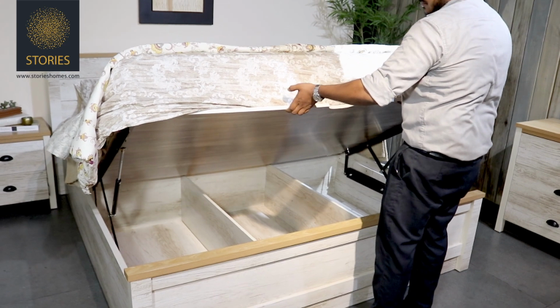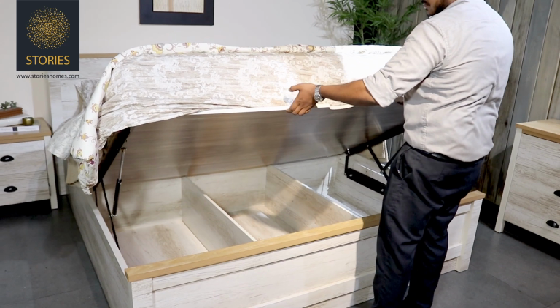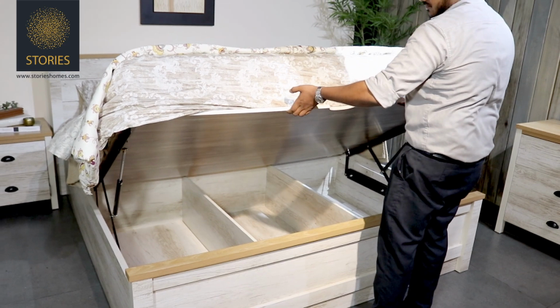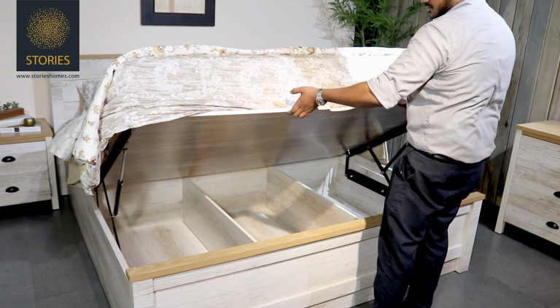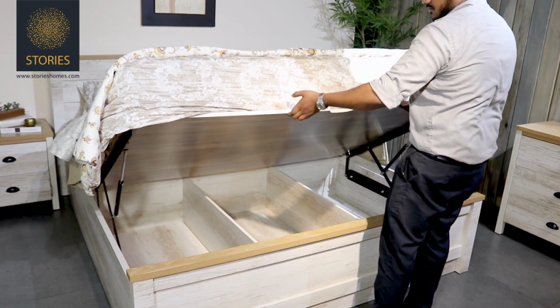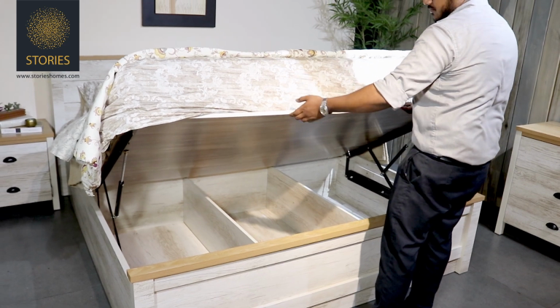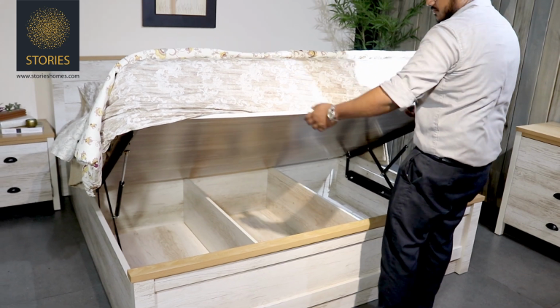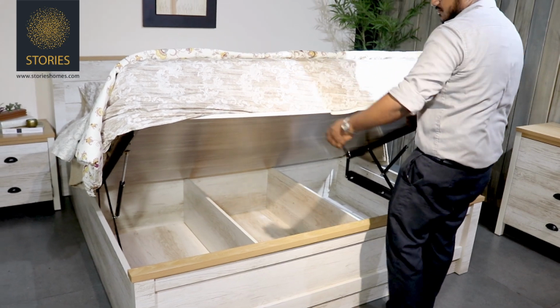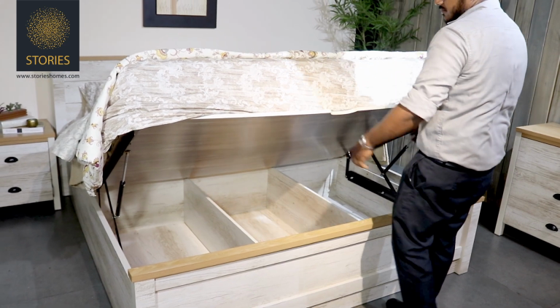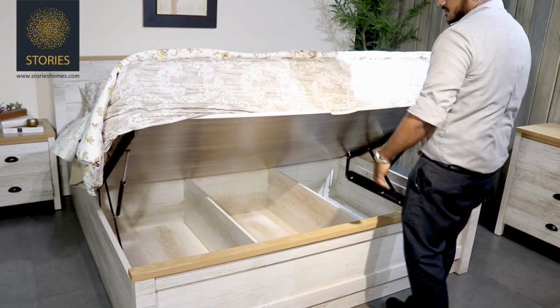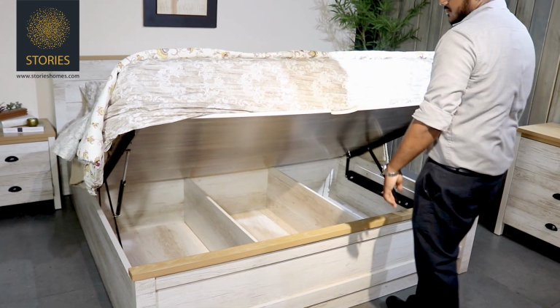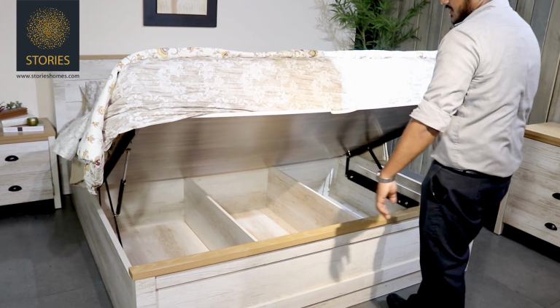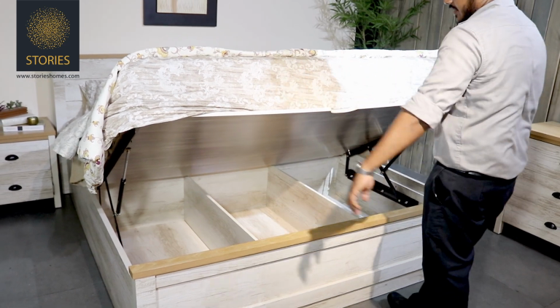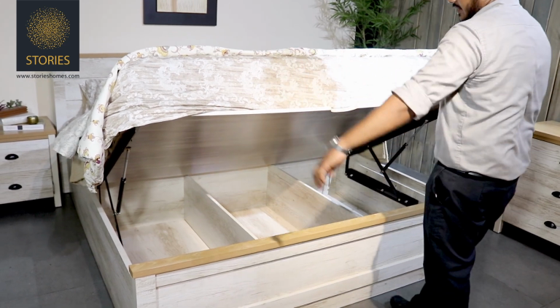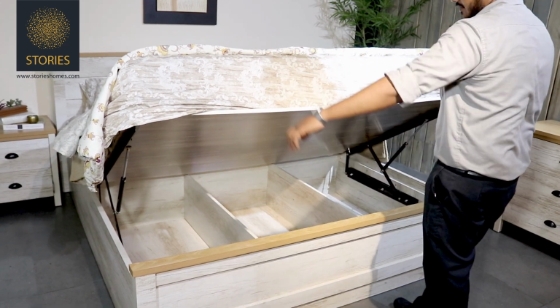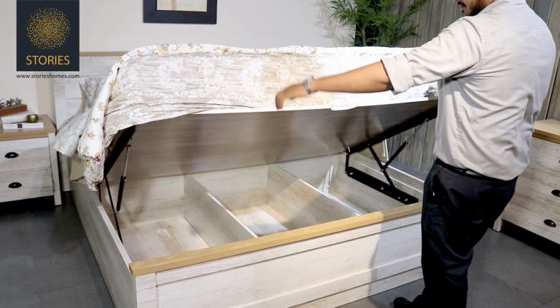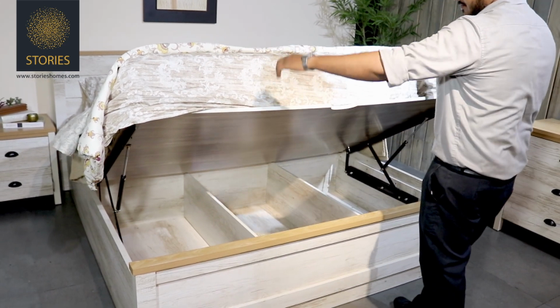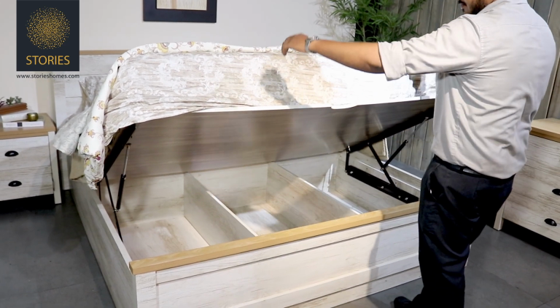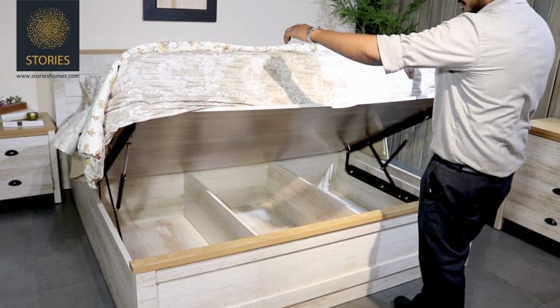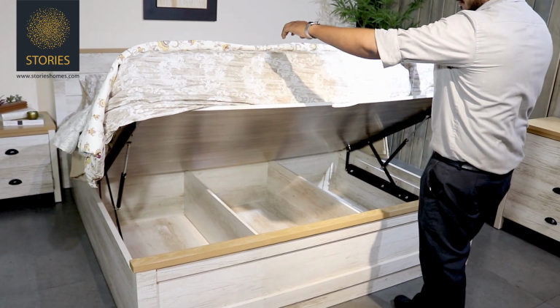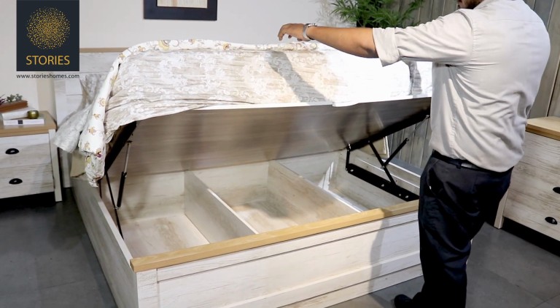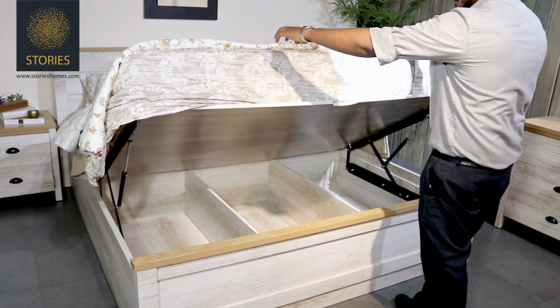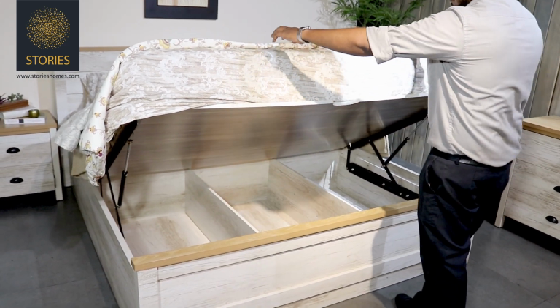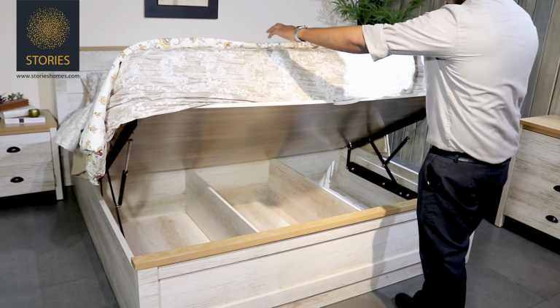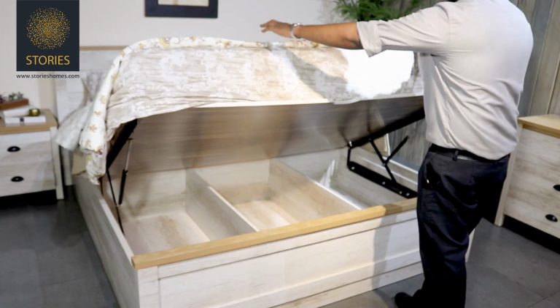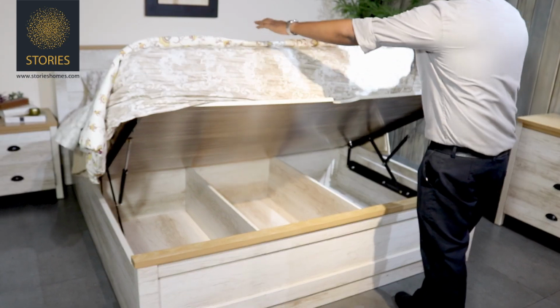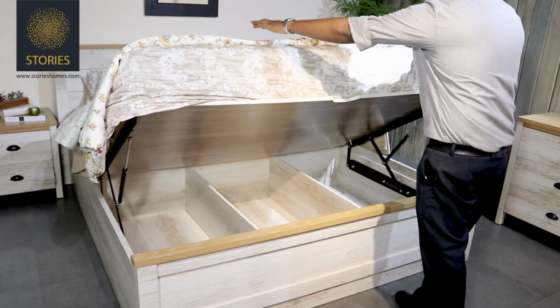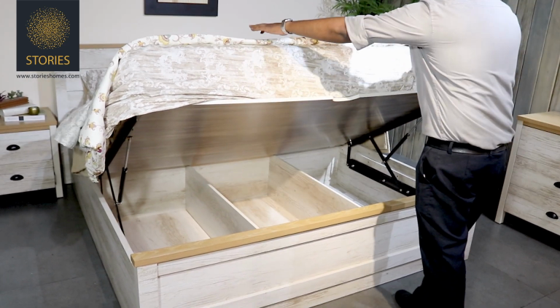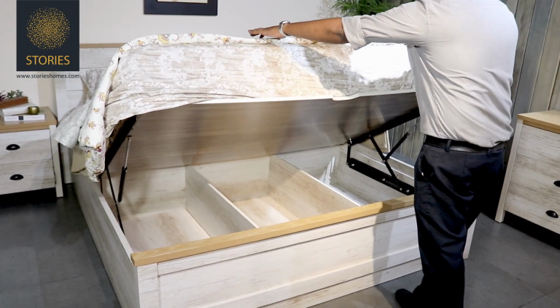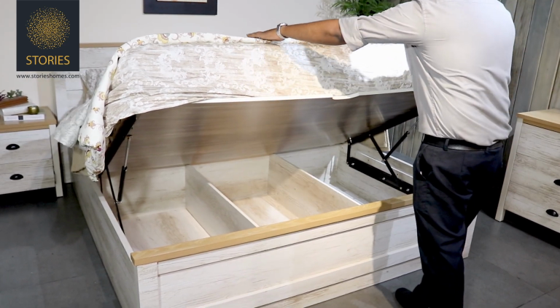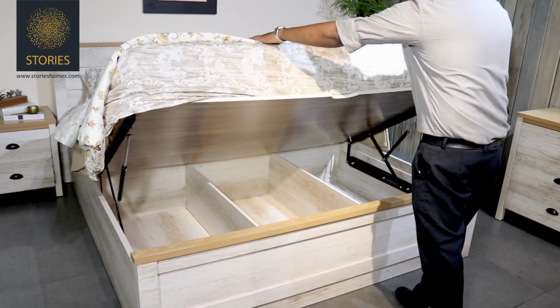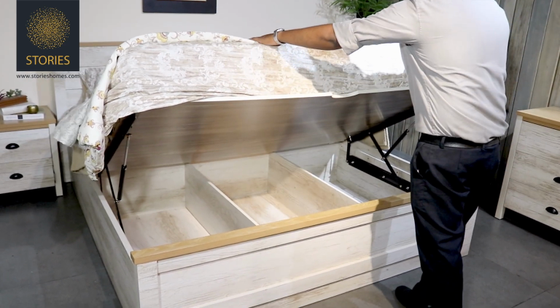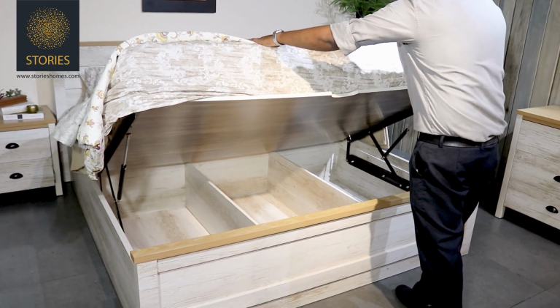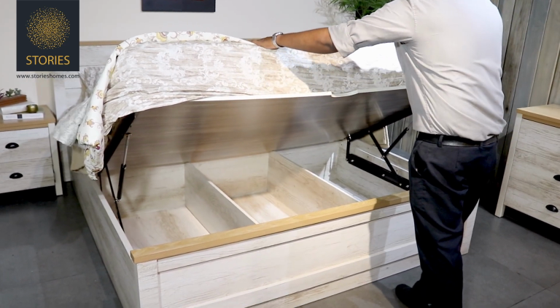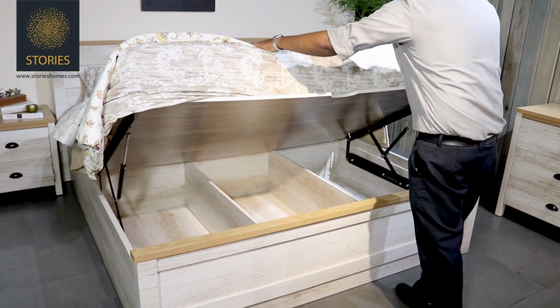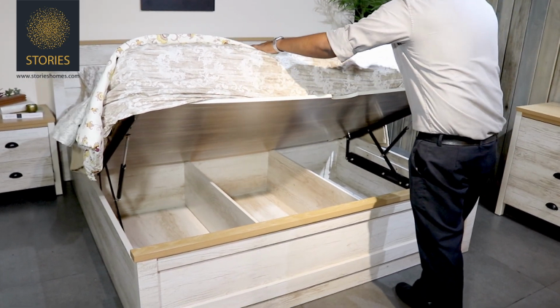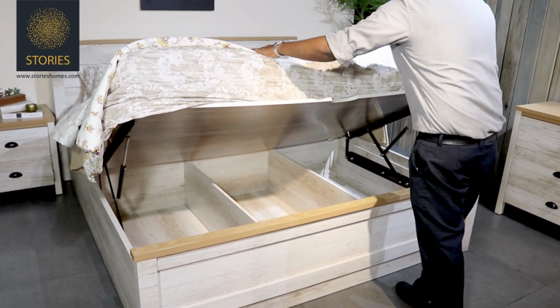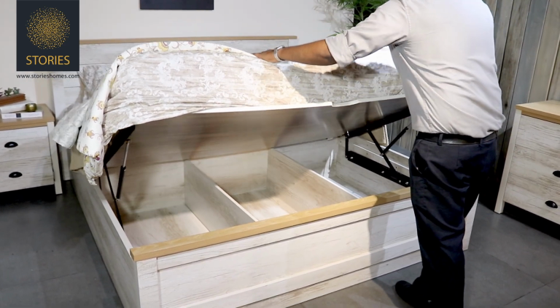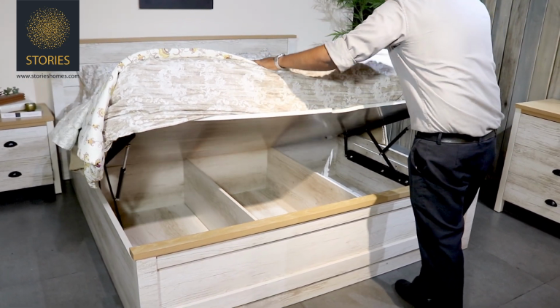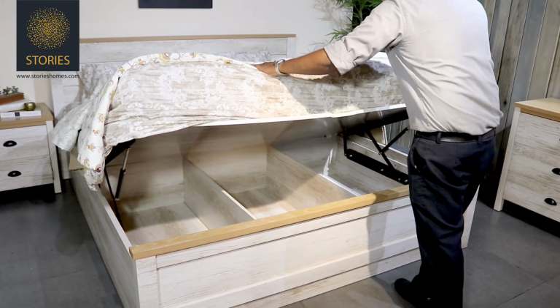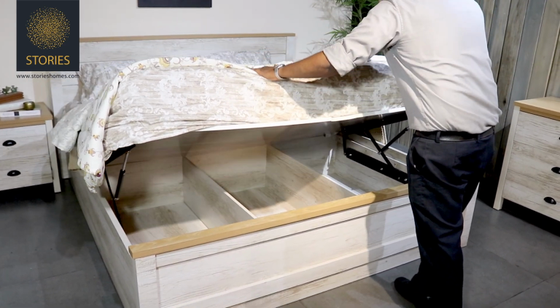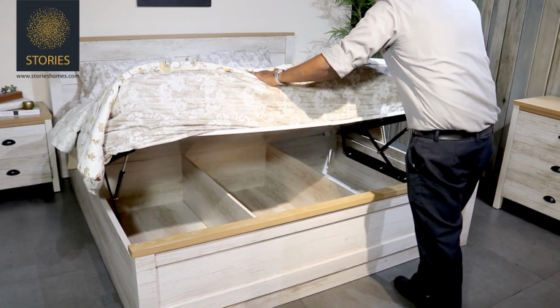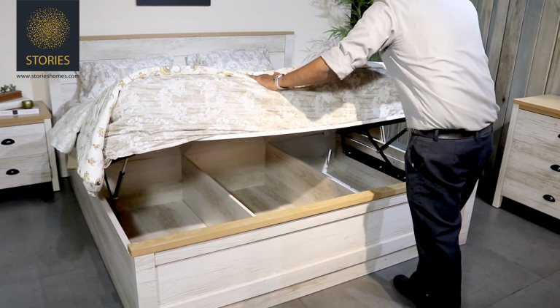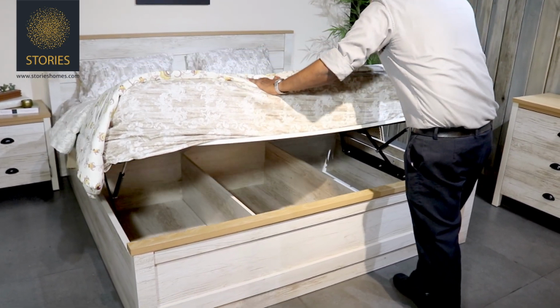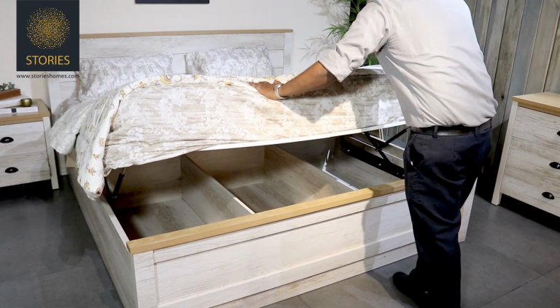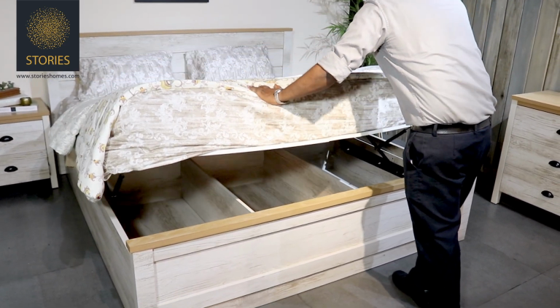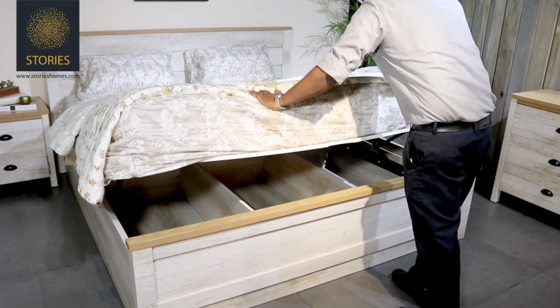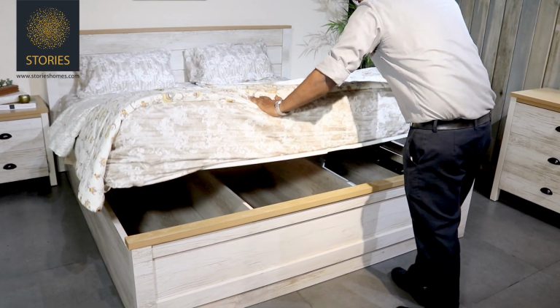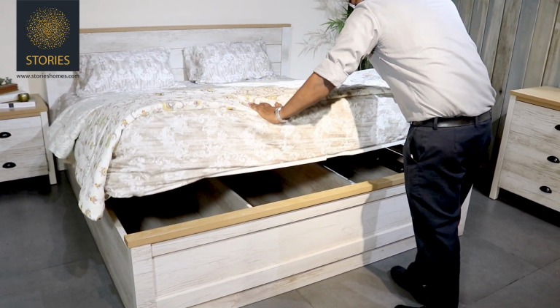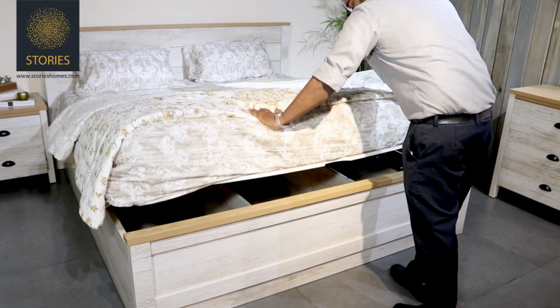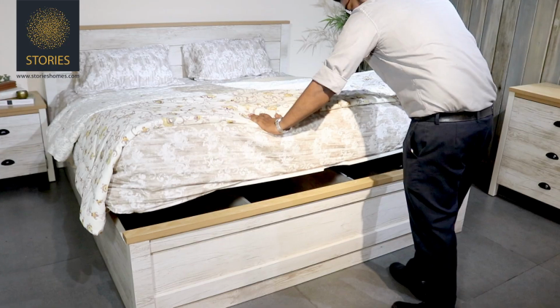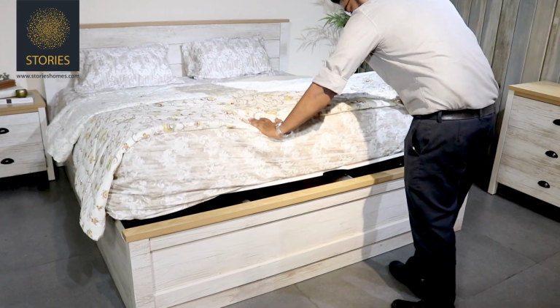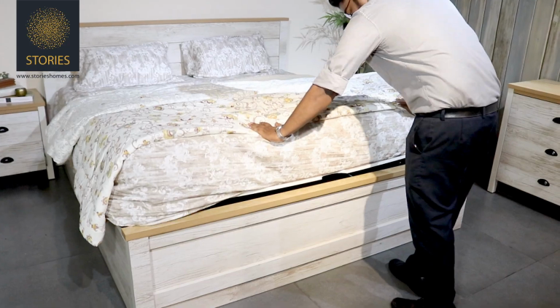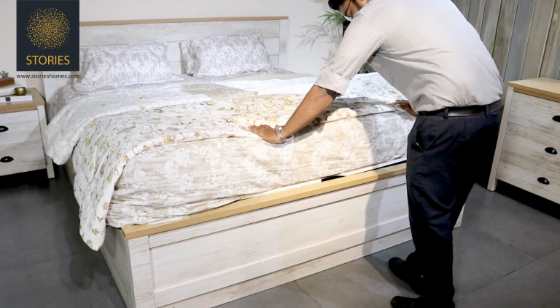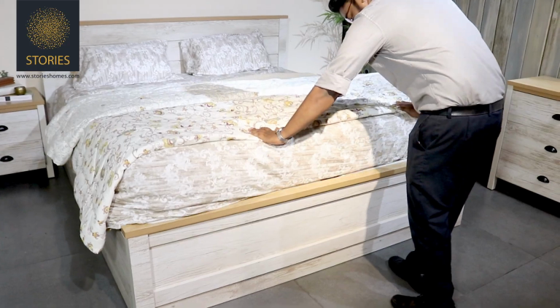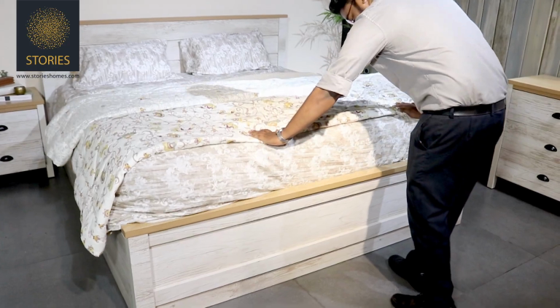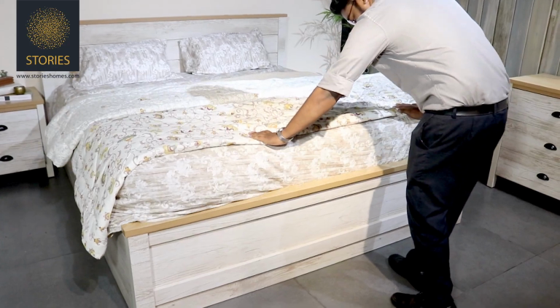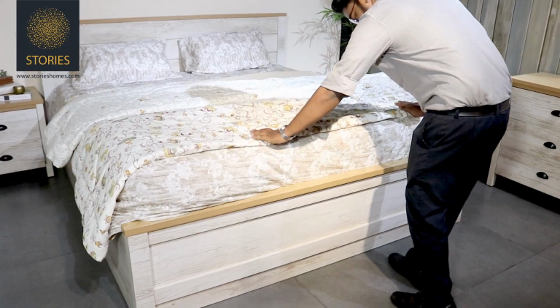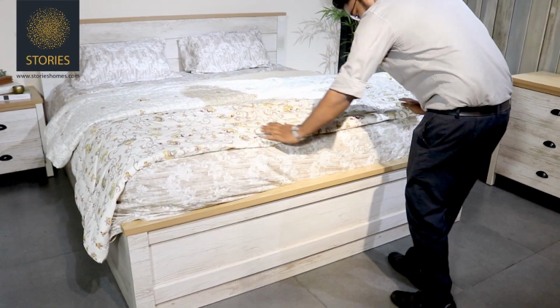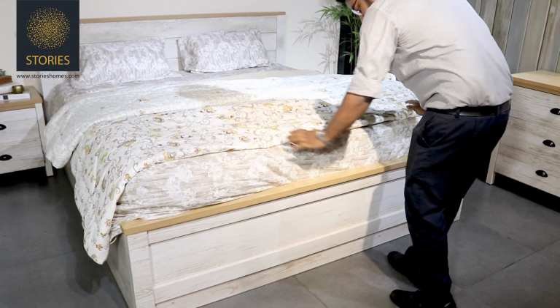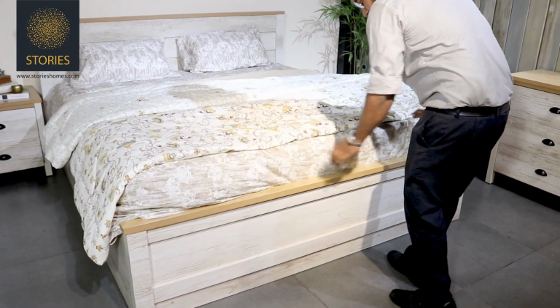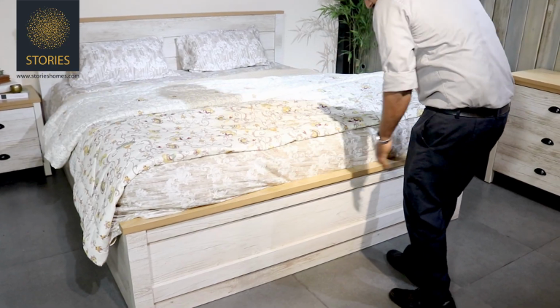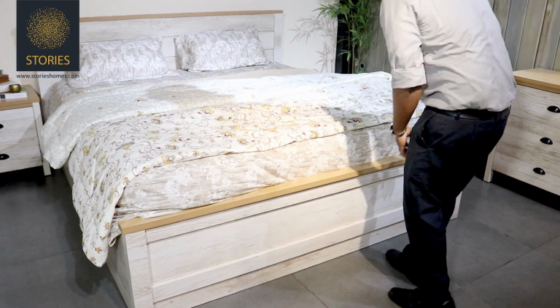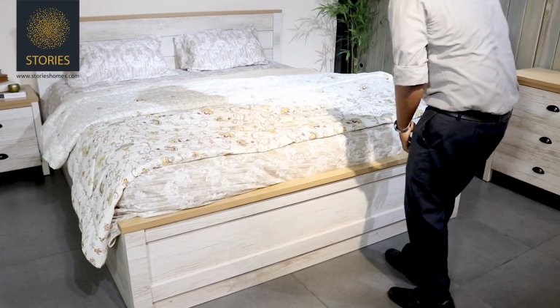The hydraulic storage bed has a smooth and effortless lifting mechanism to easily access the storage compartment. It also features a soft close mechanism.